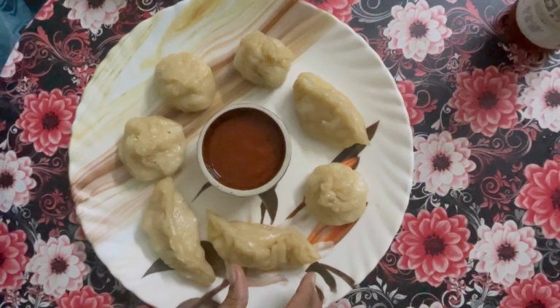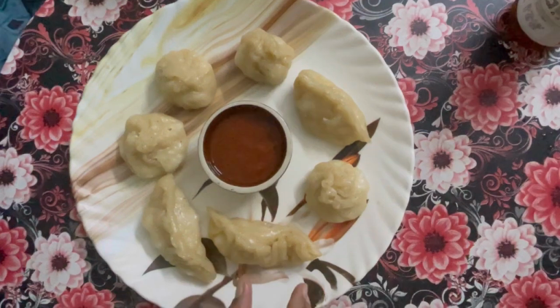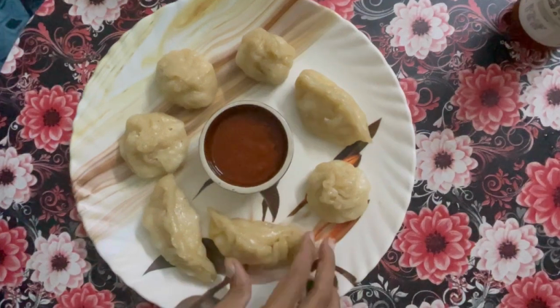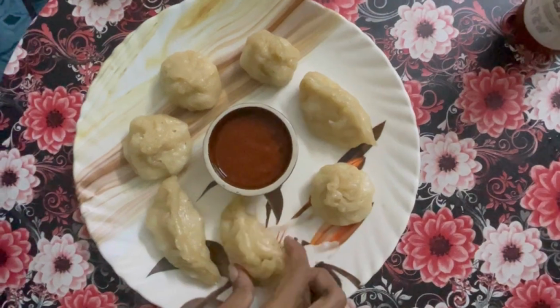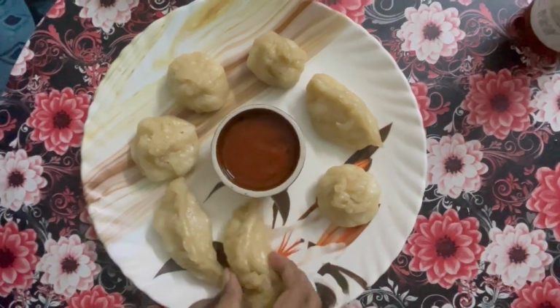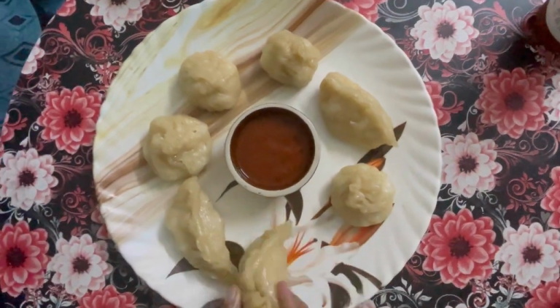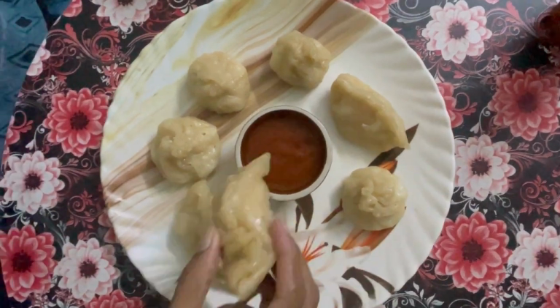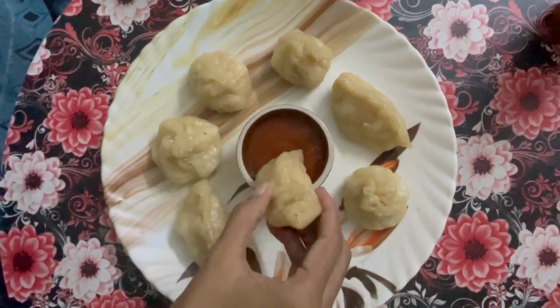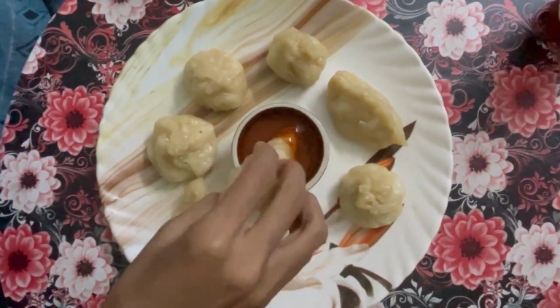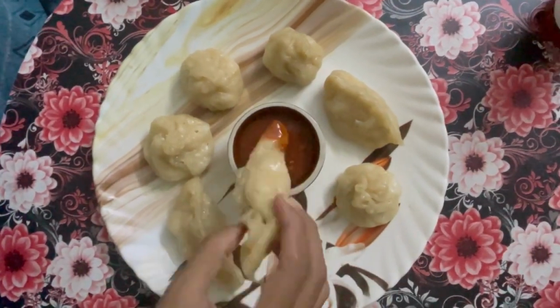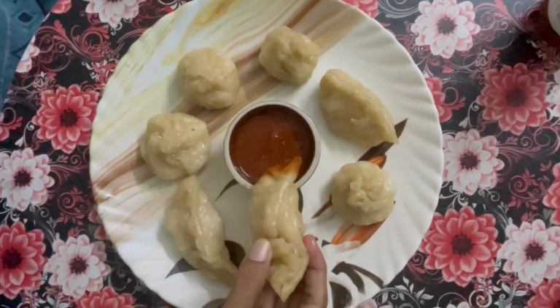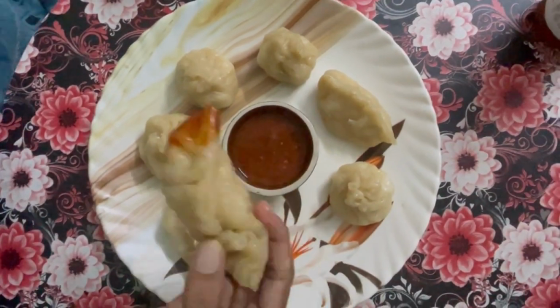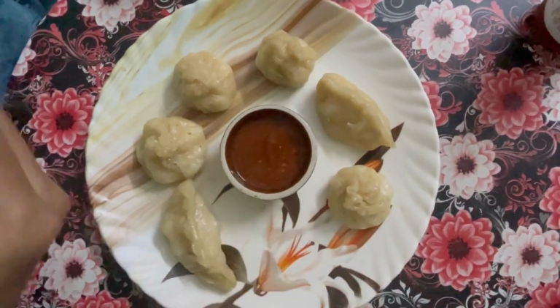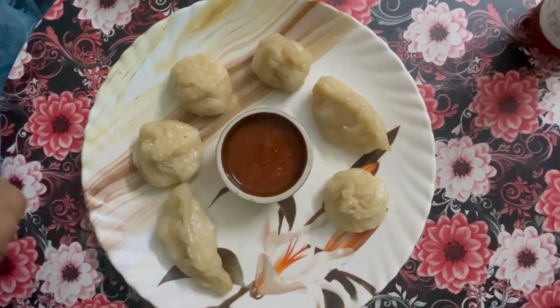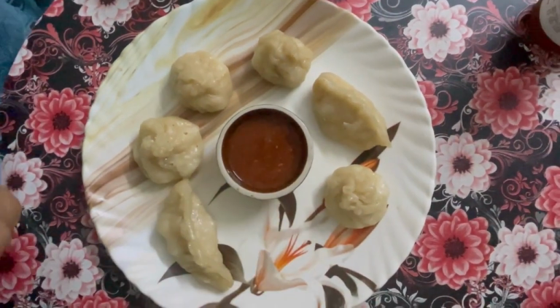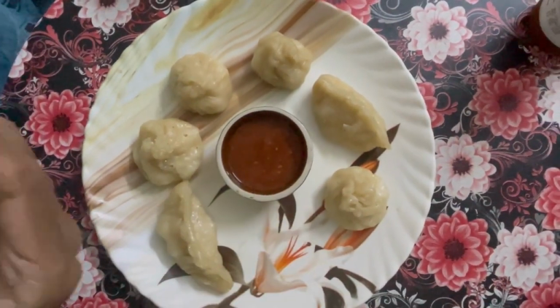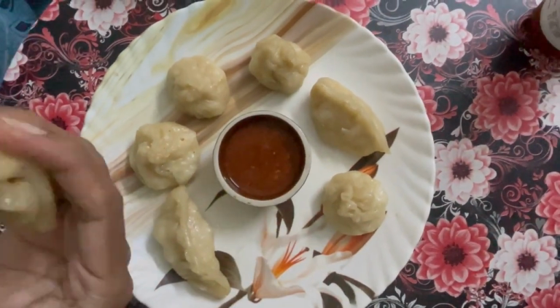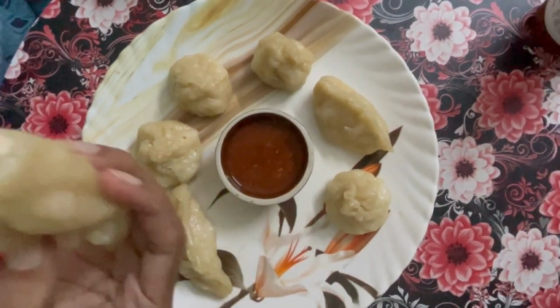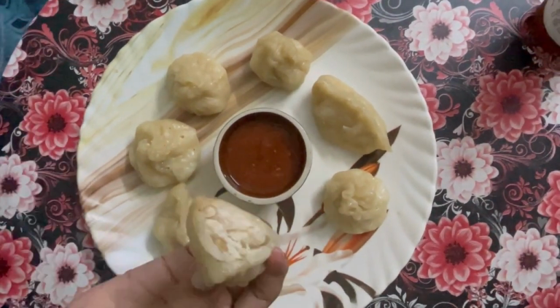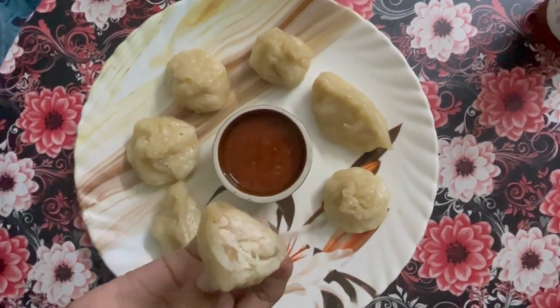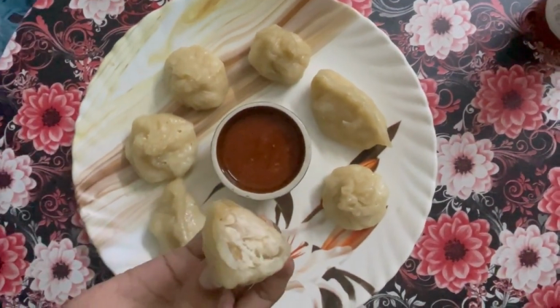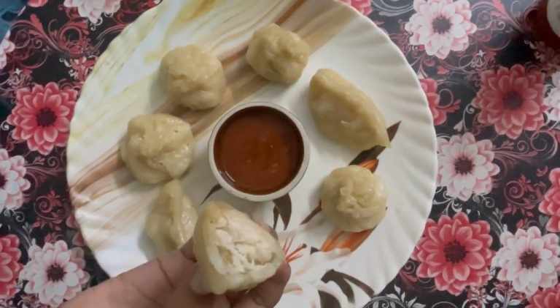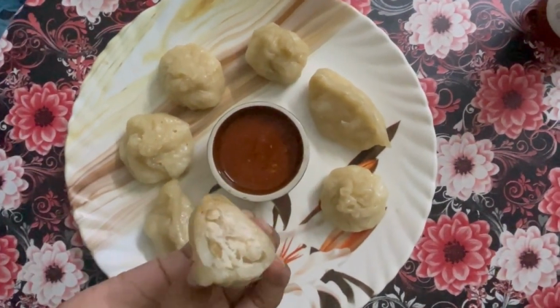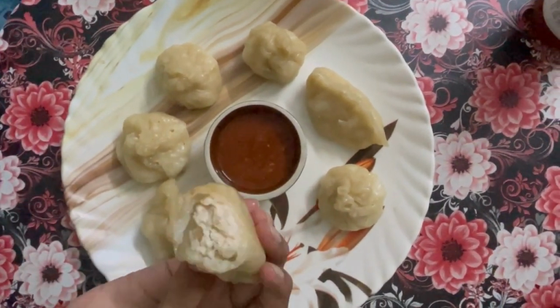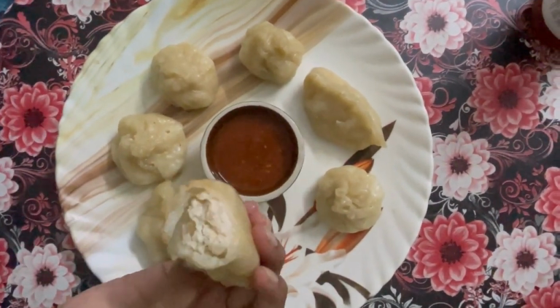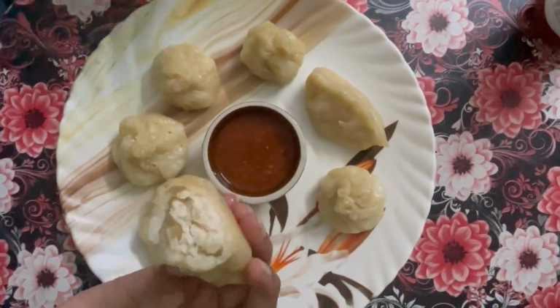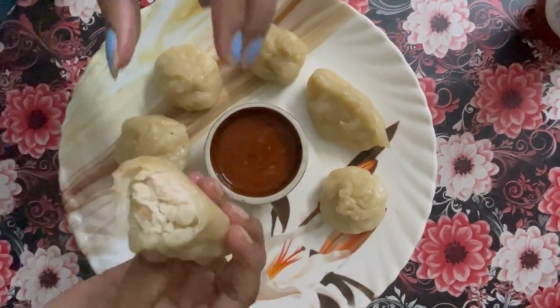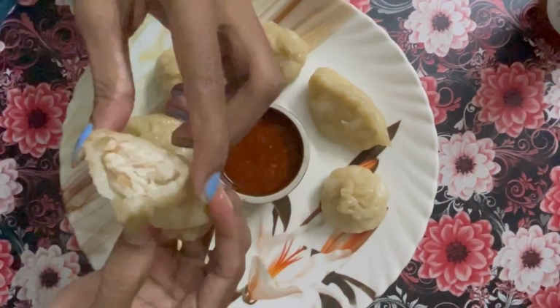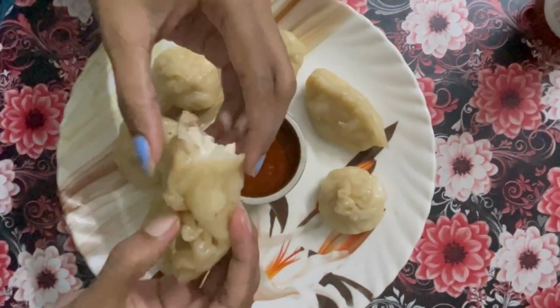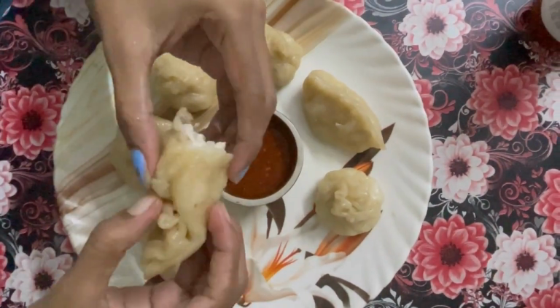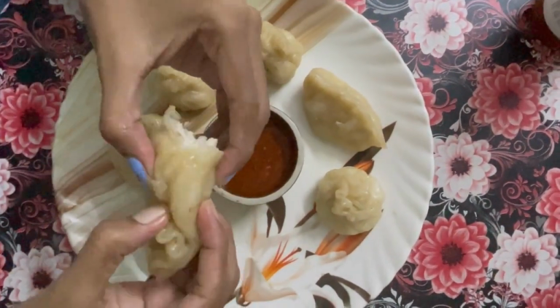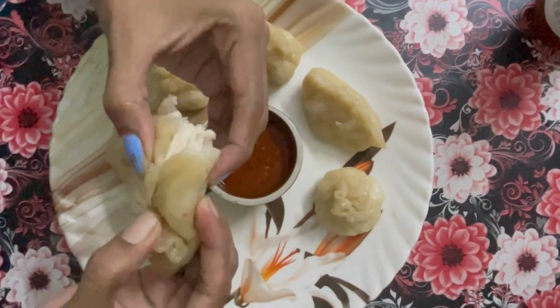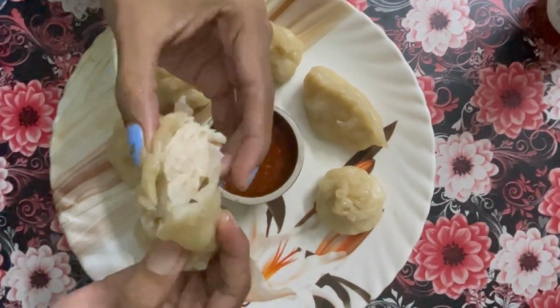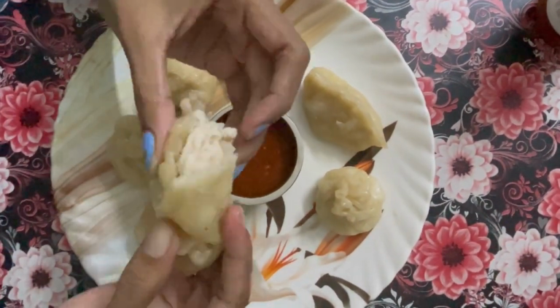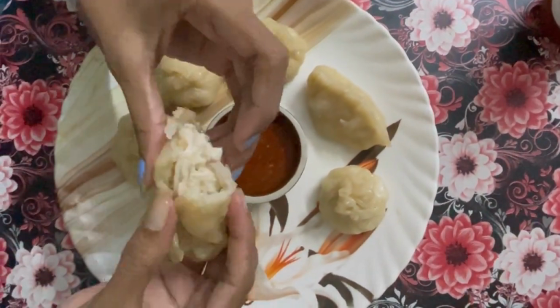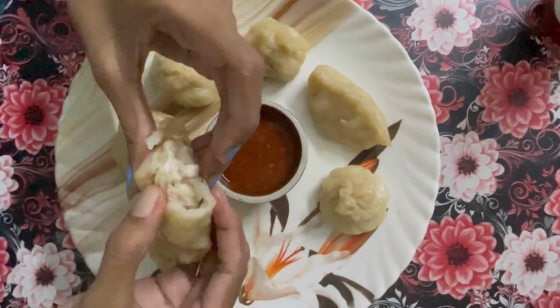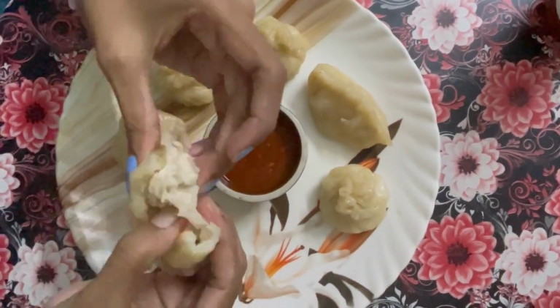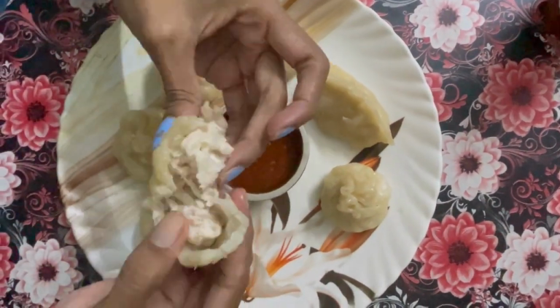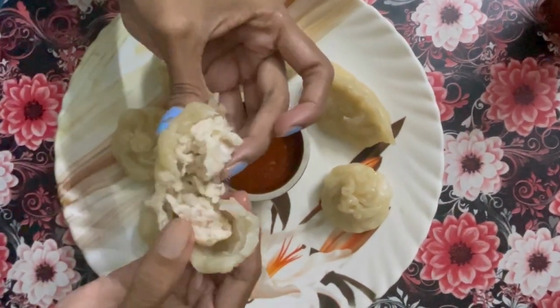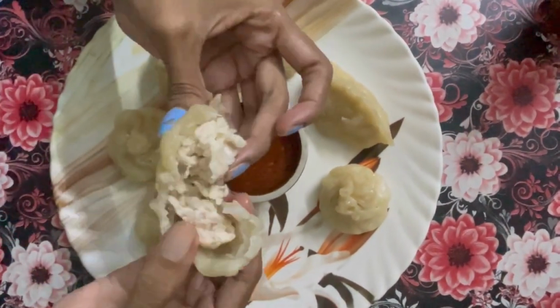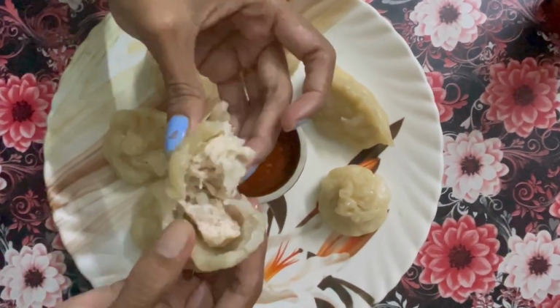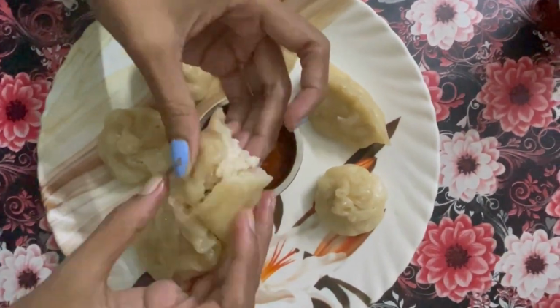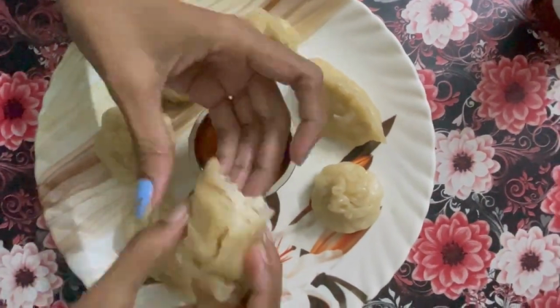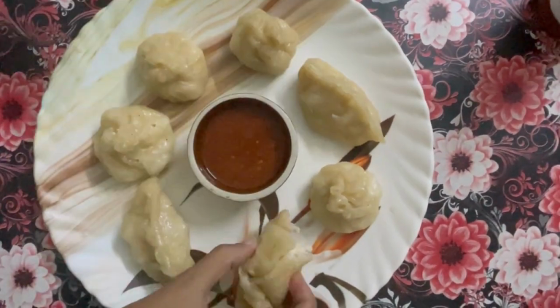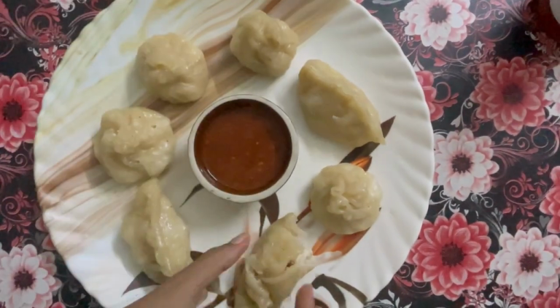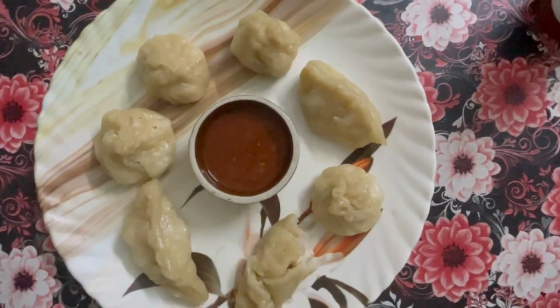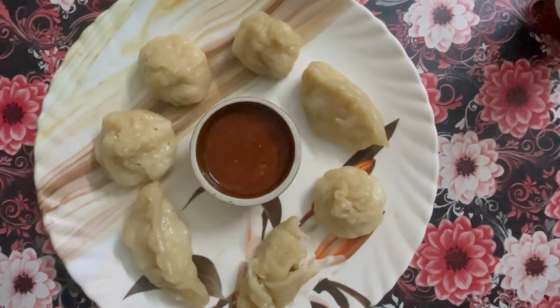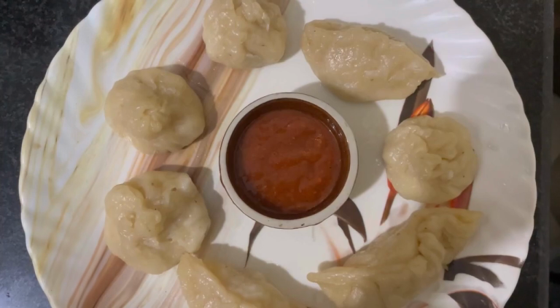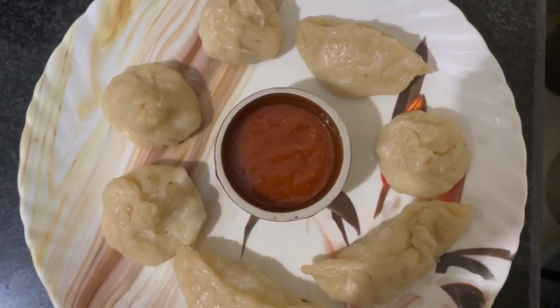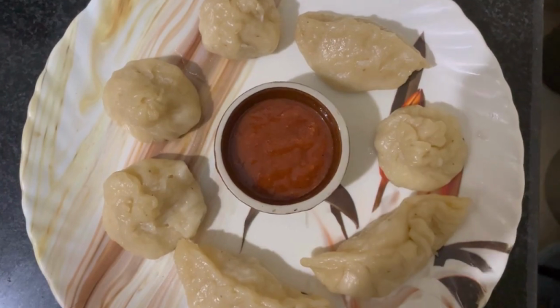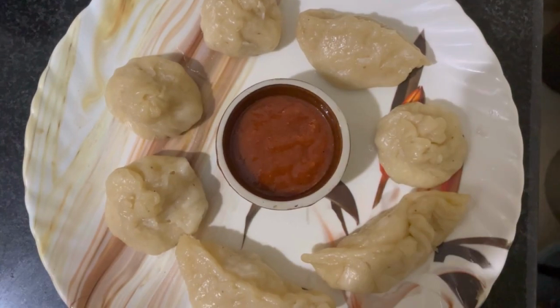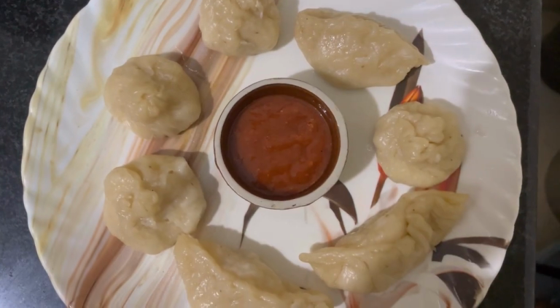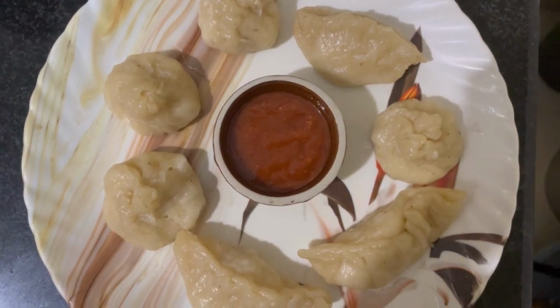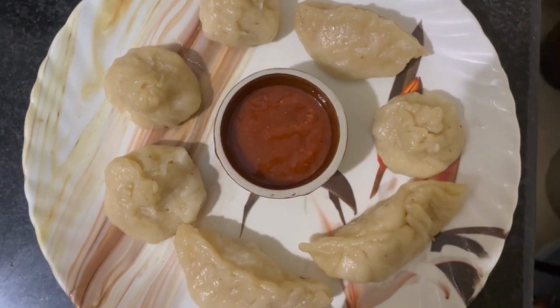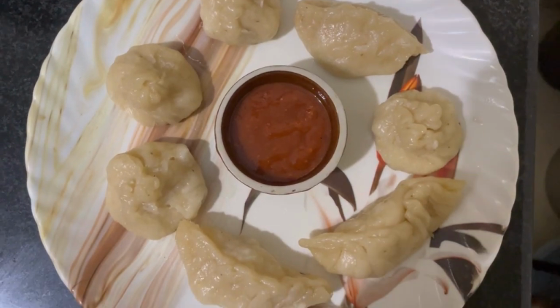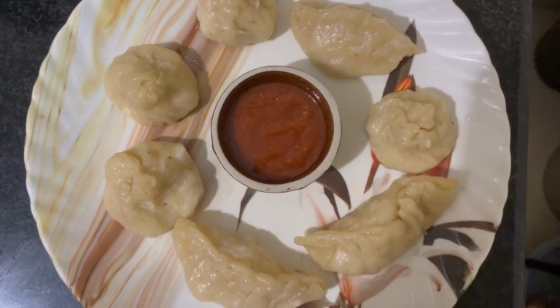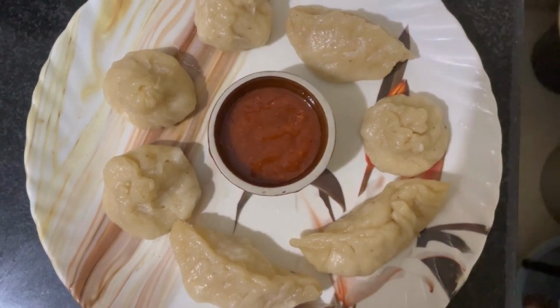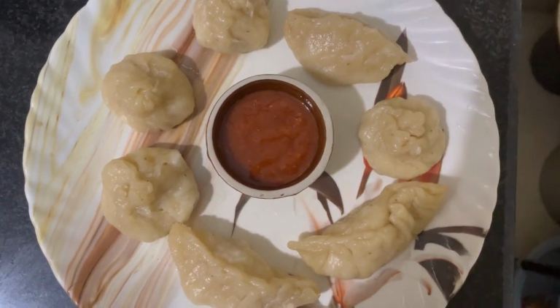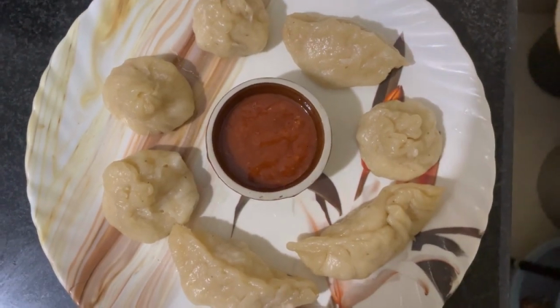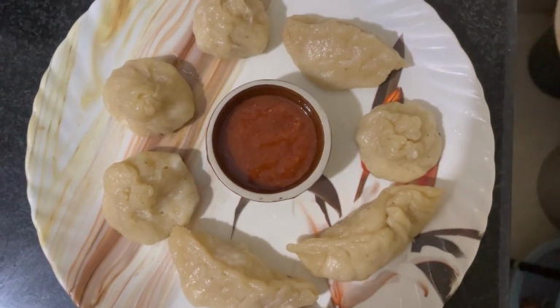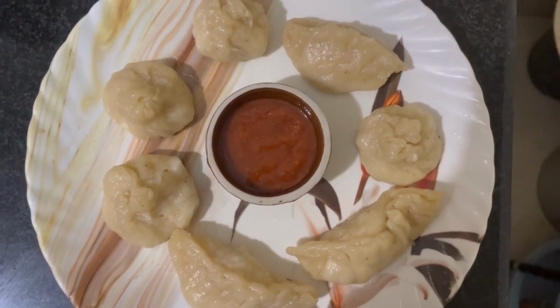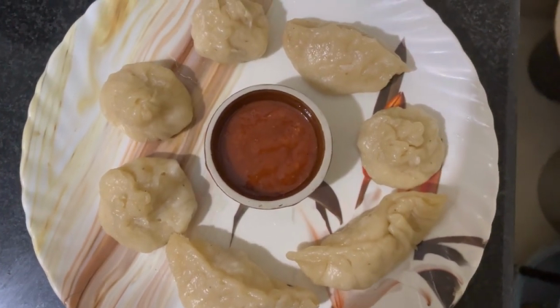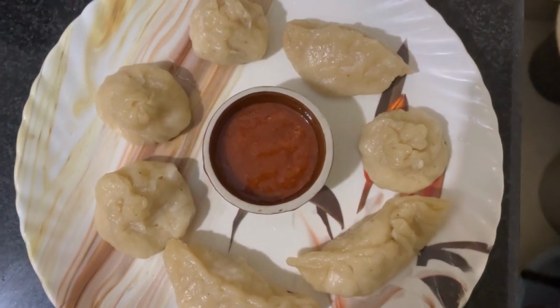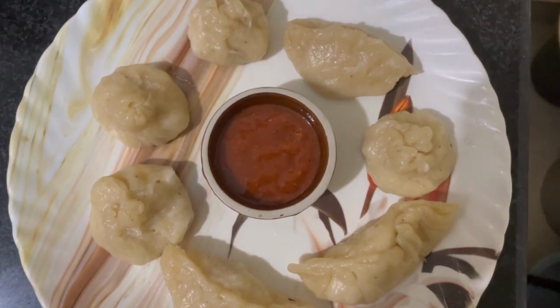Hello all, welcome back to my channel. This is Jisha's Cooking Vlogs. Today we are going to make a super simple chicken momos.